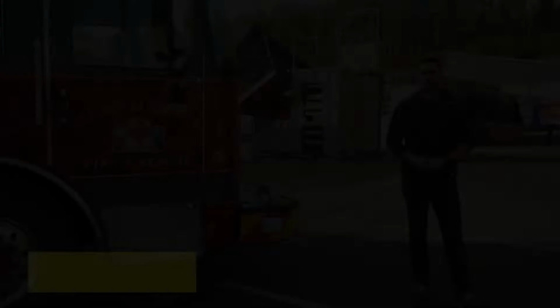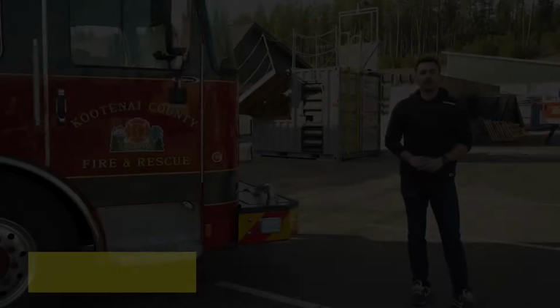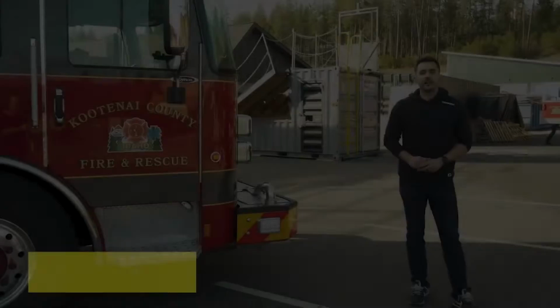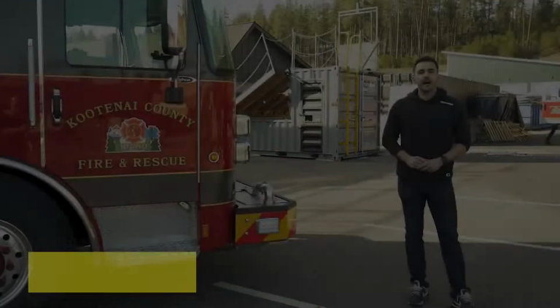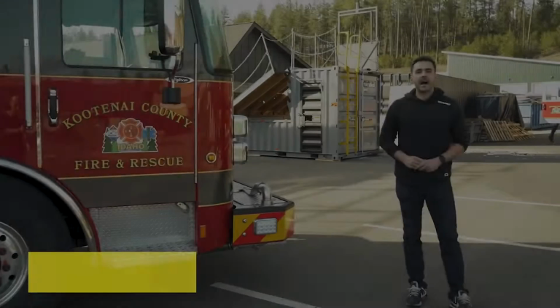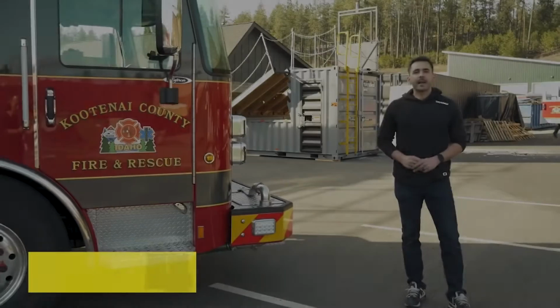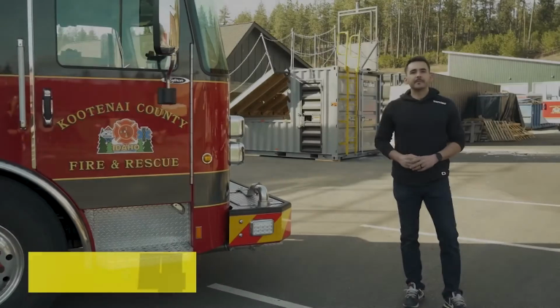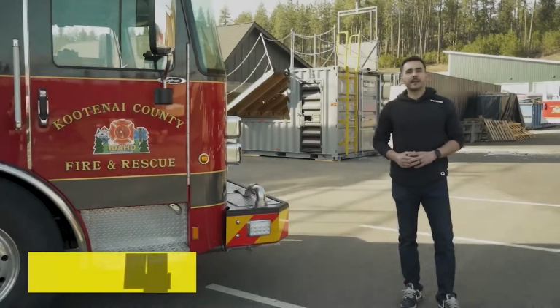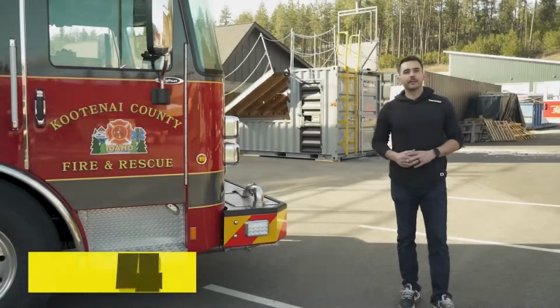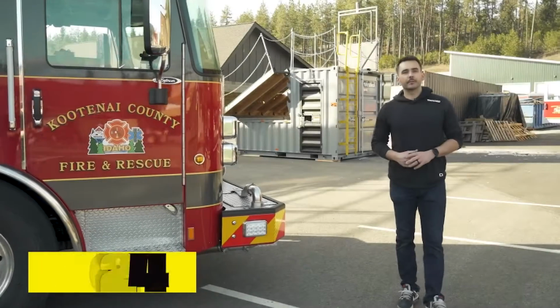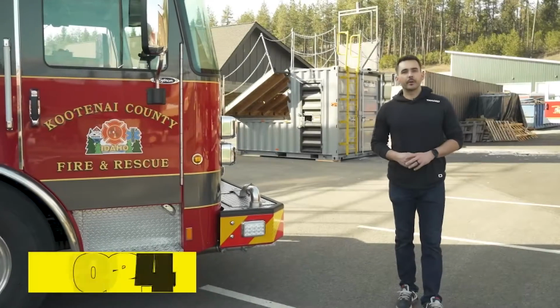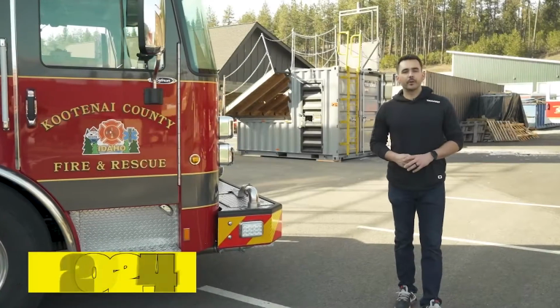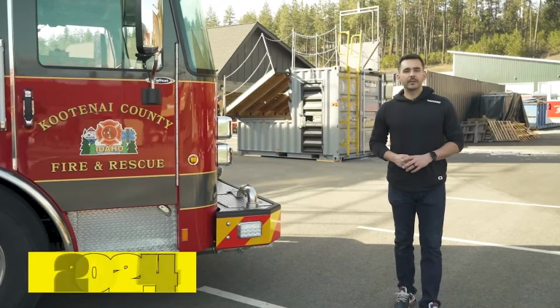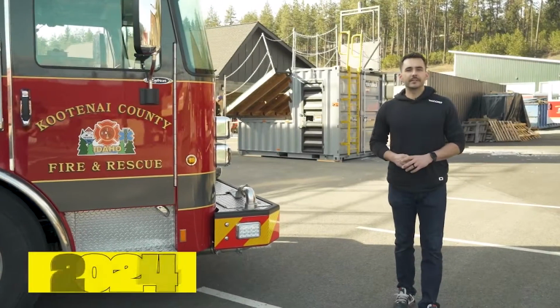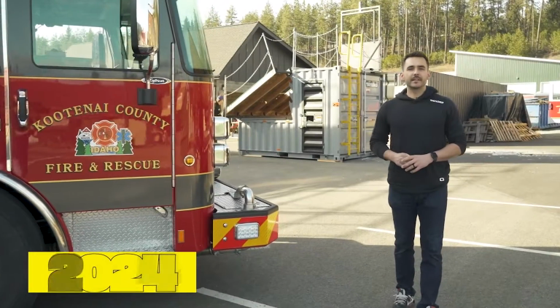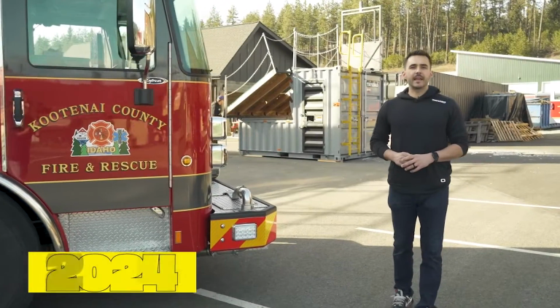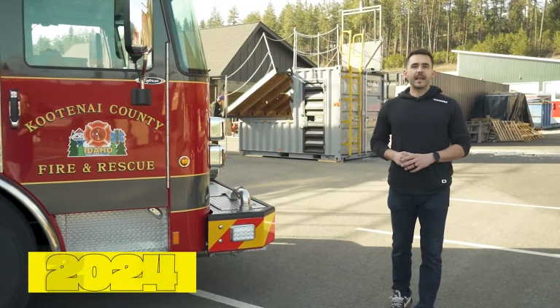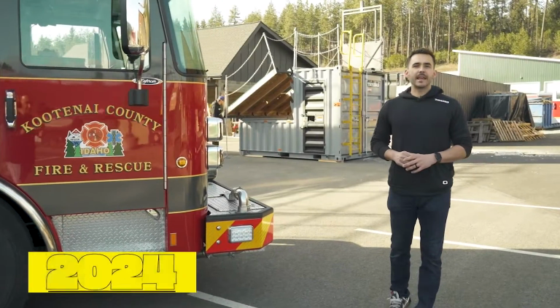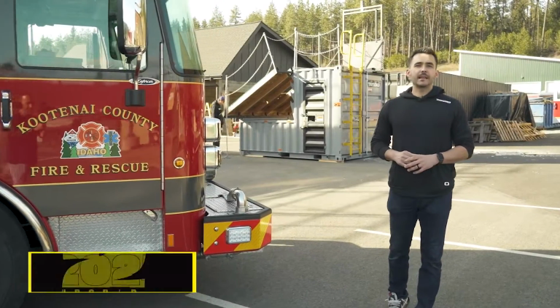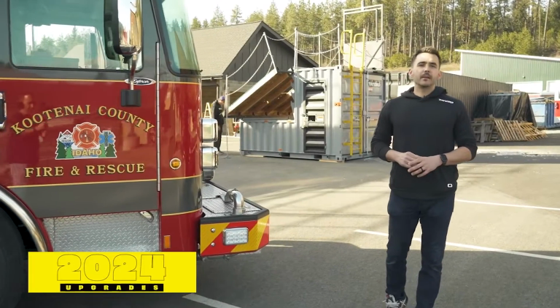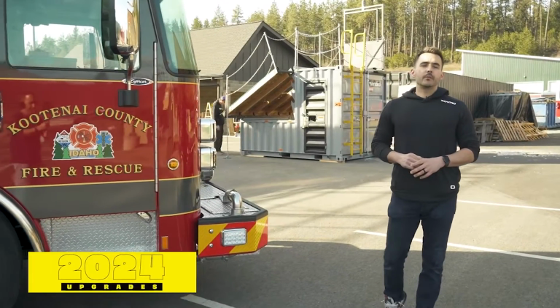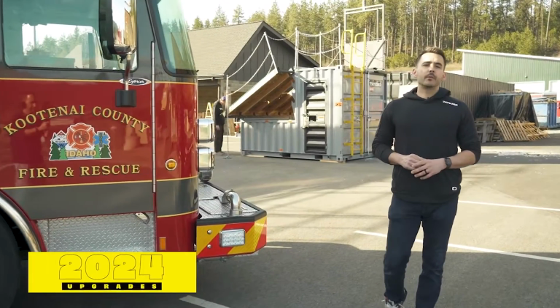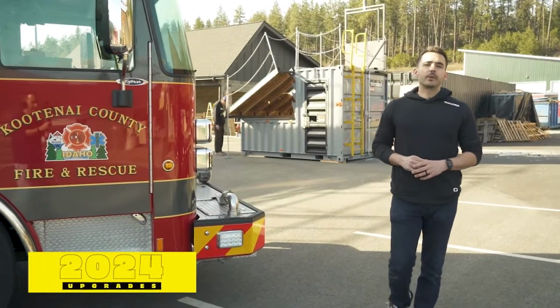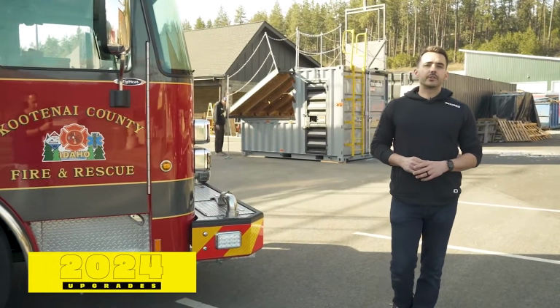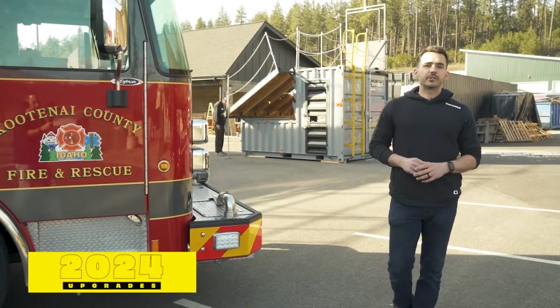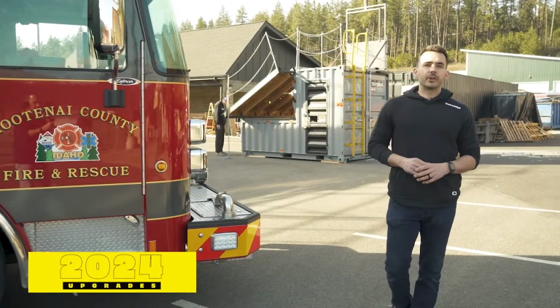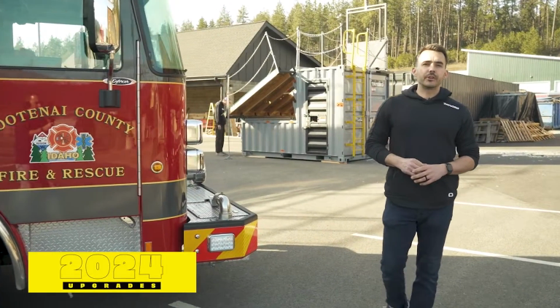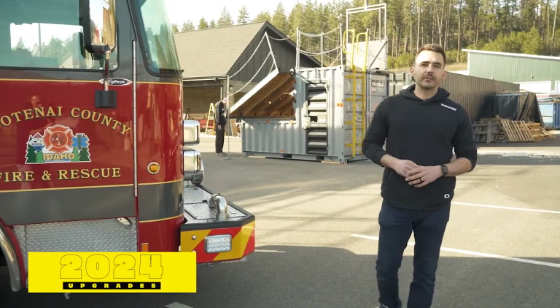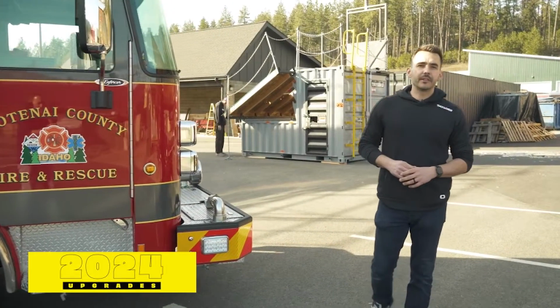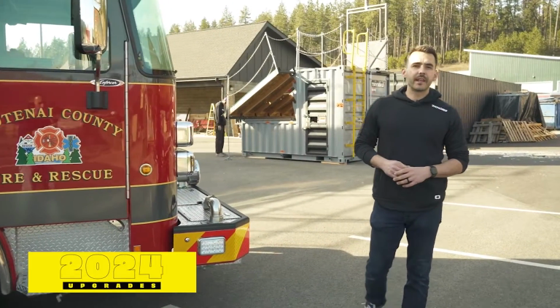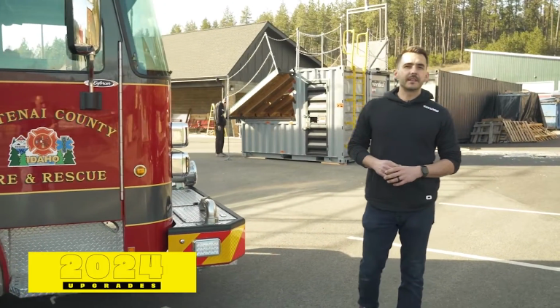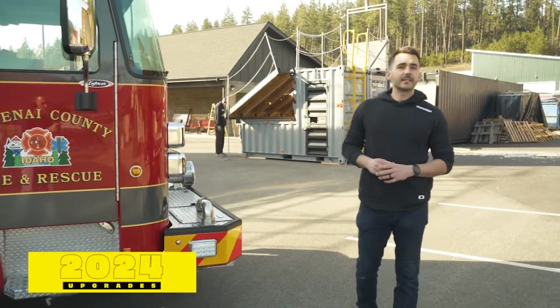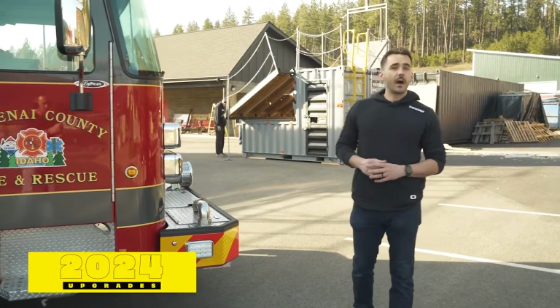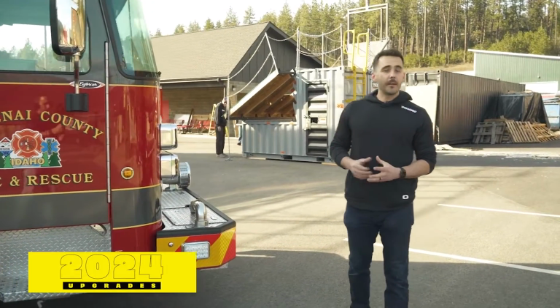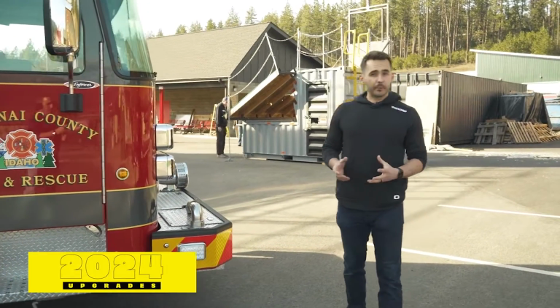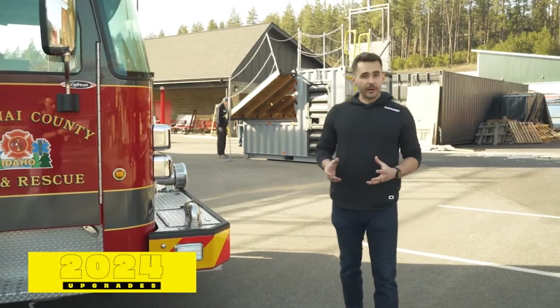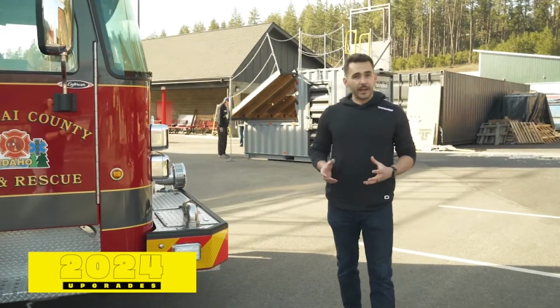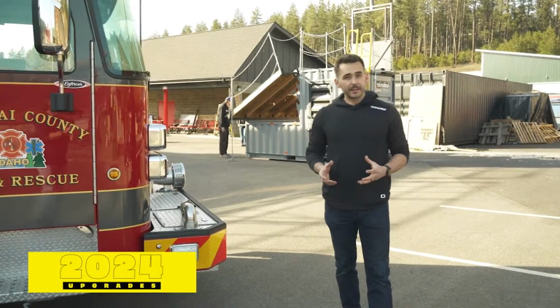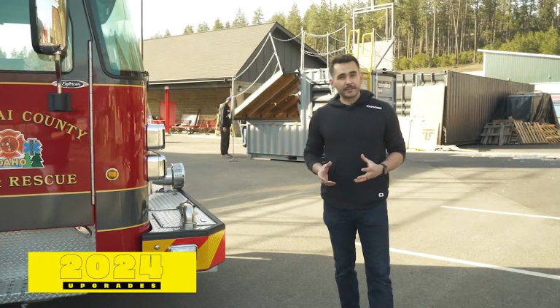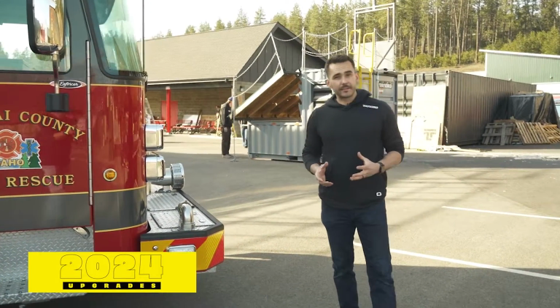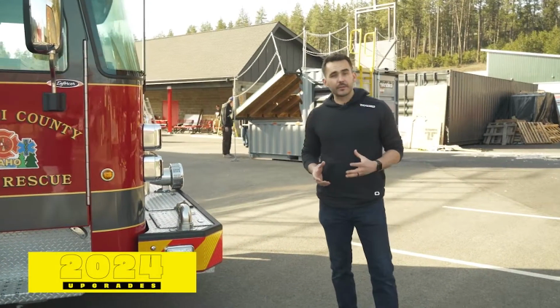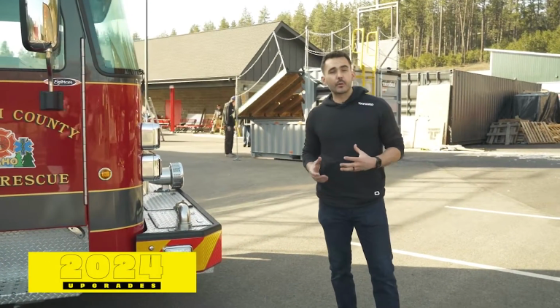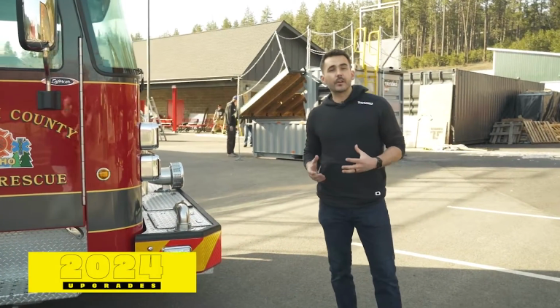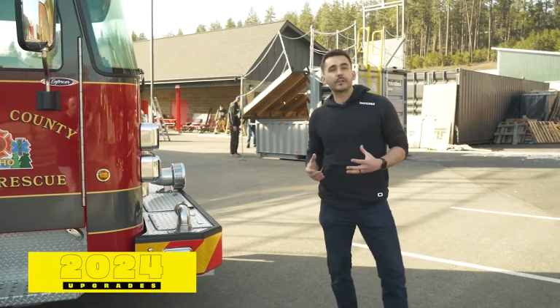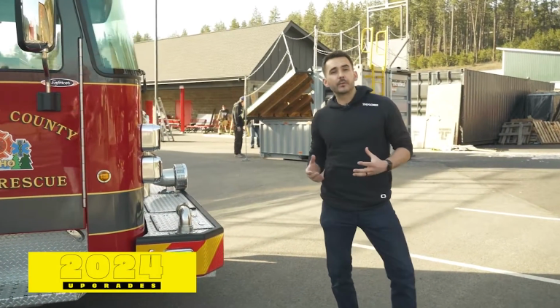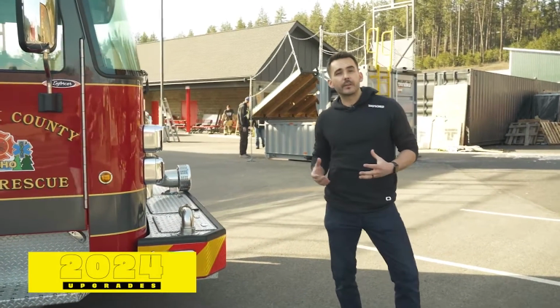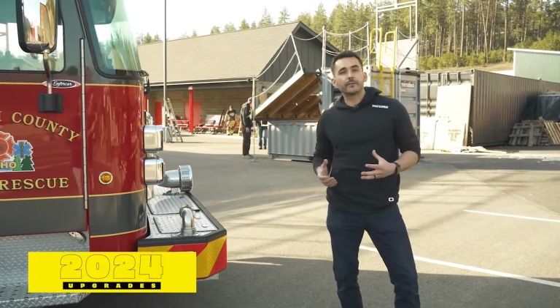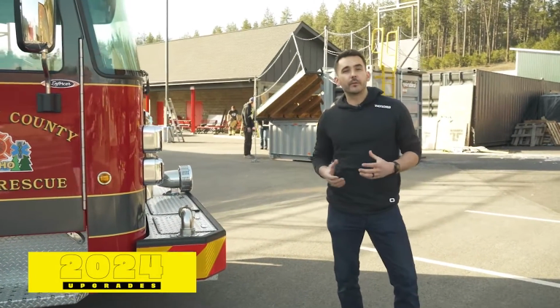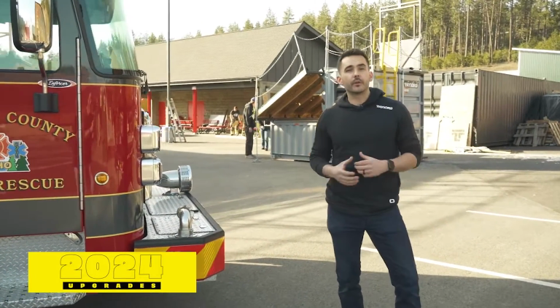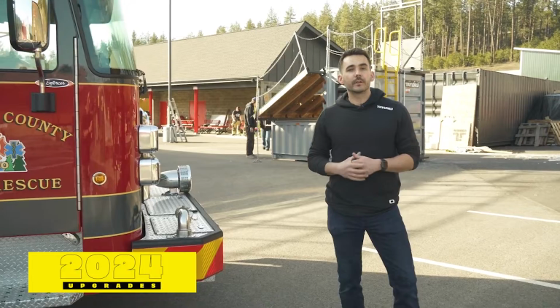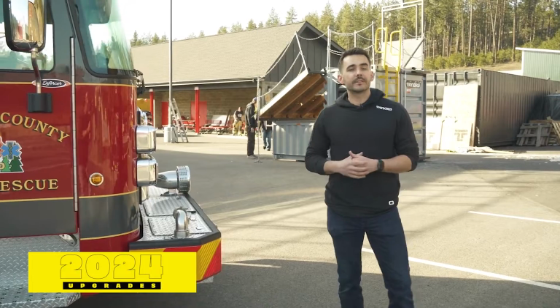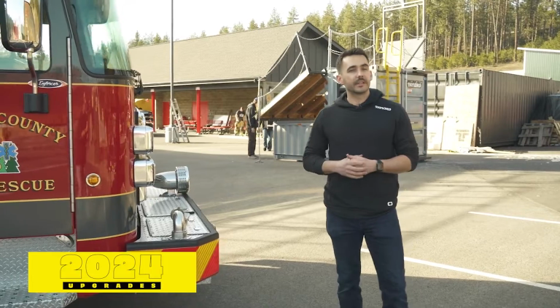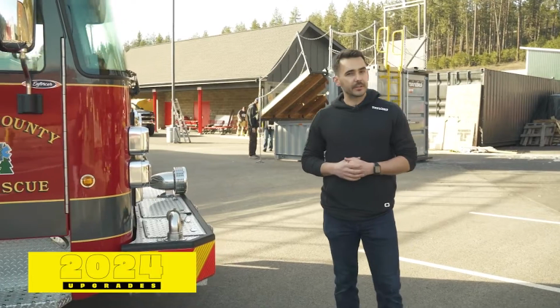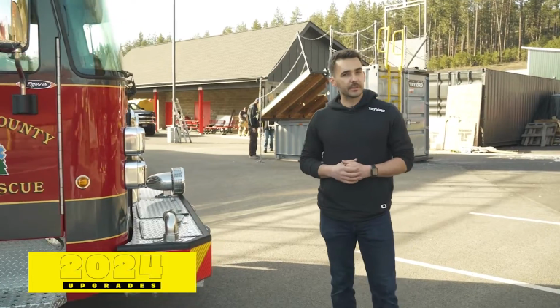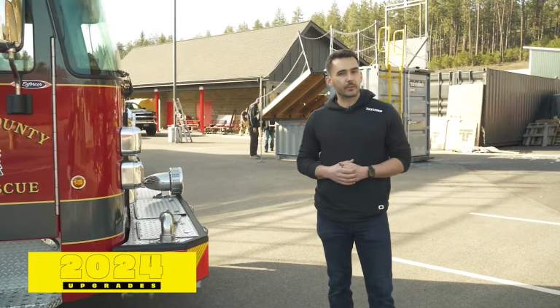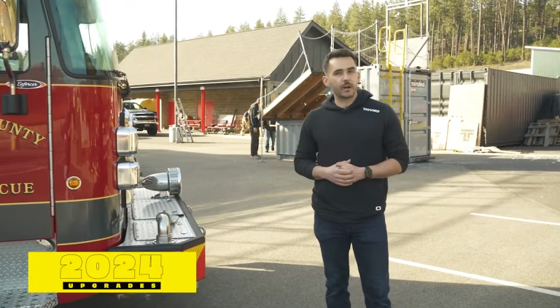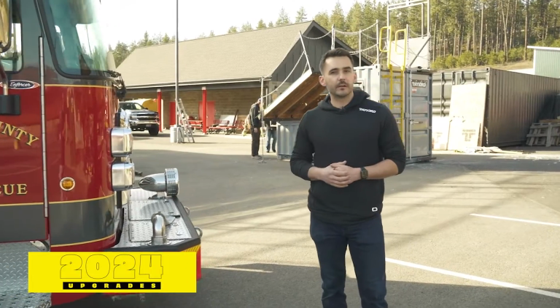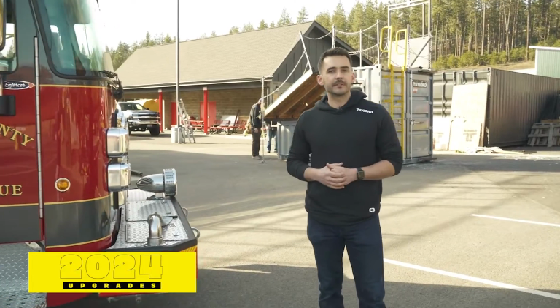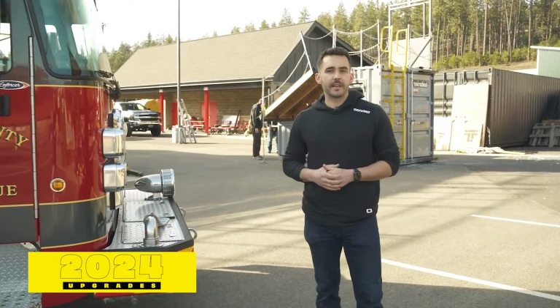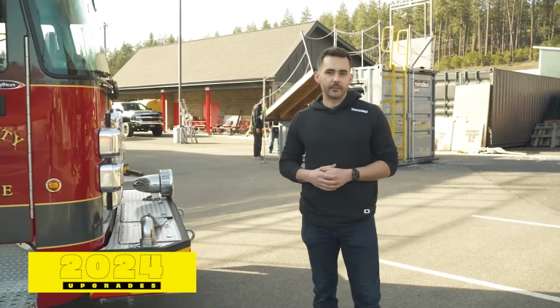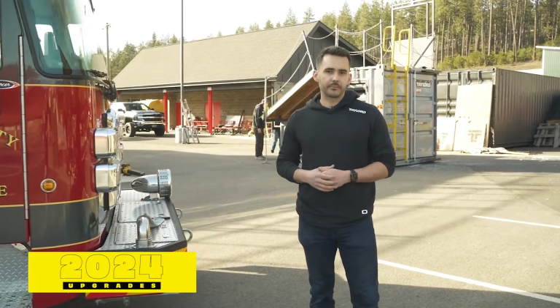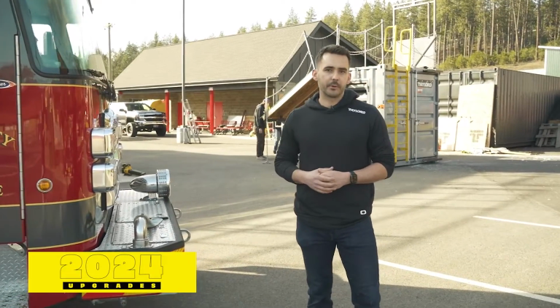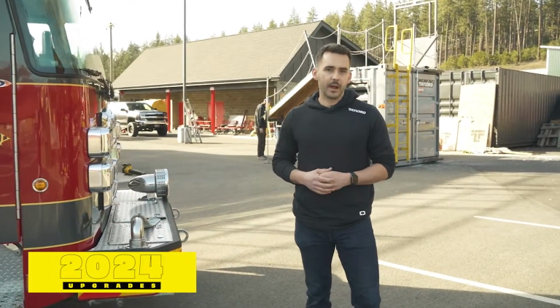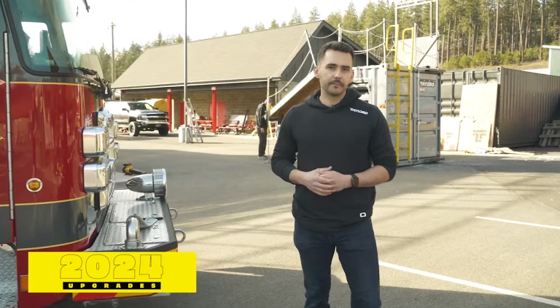Hi, I'm Taylor Rowan. Today we want to show you the latest upgrades to the 2024 Series 12 Tailored Prop.